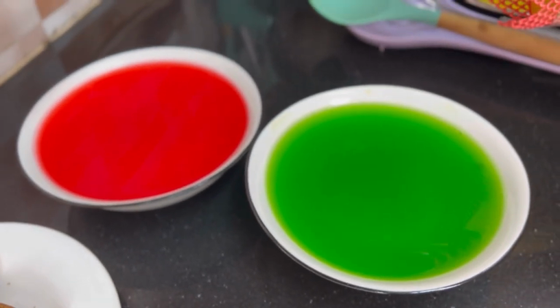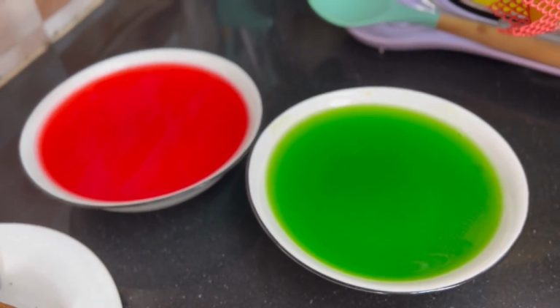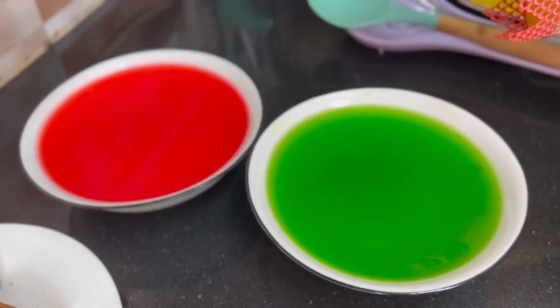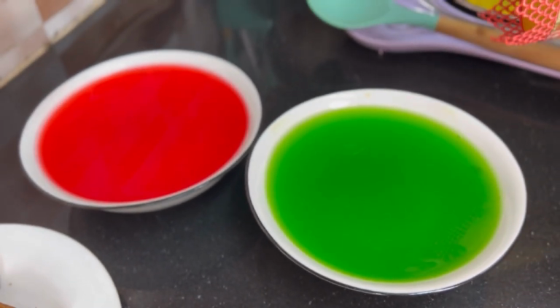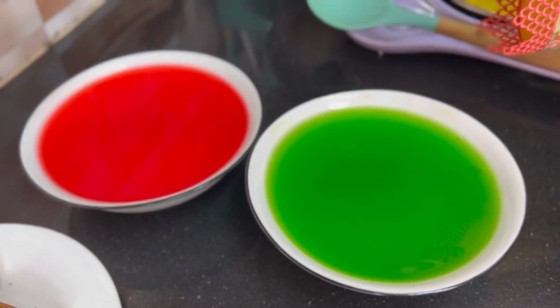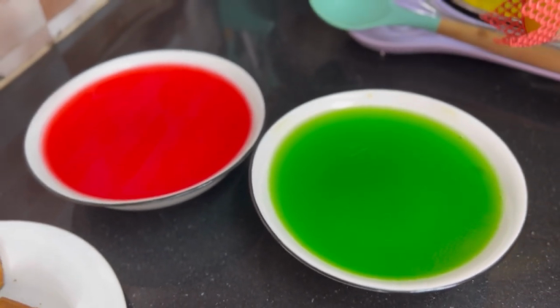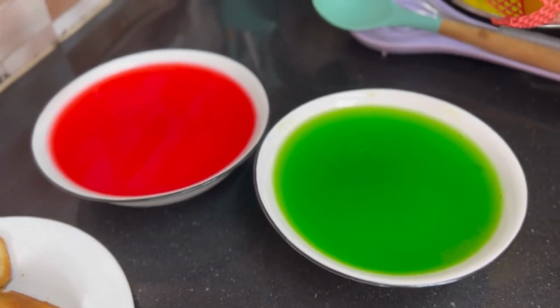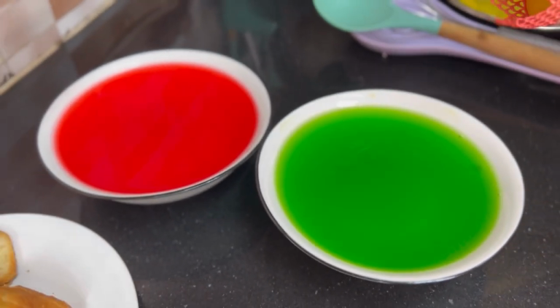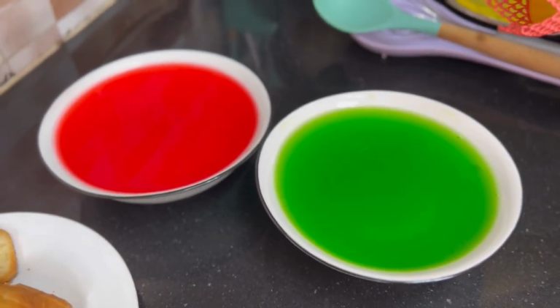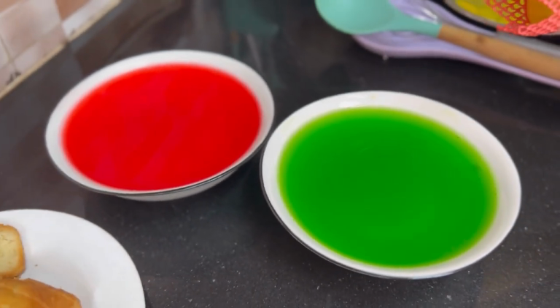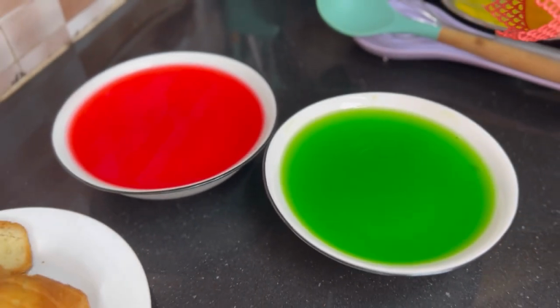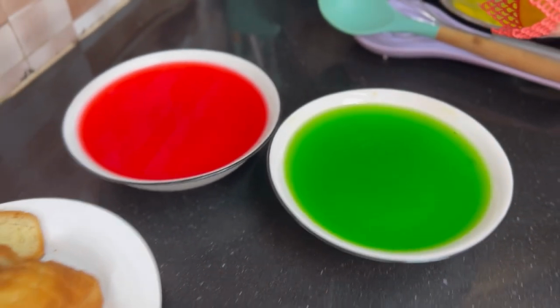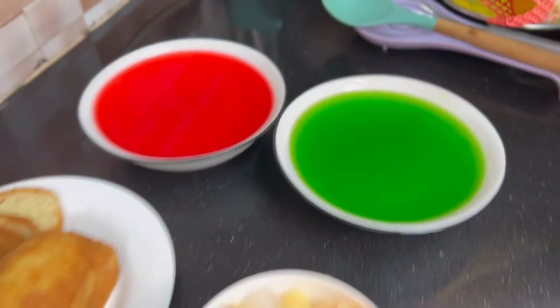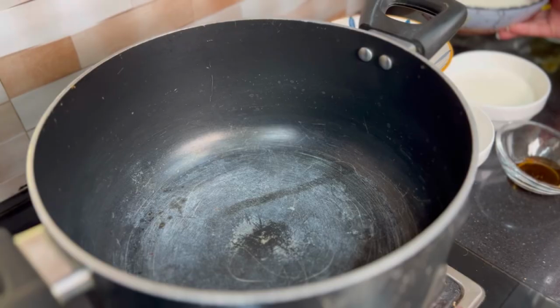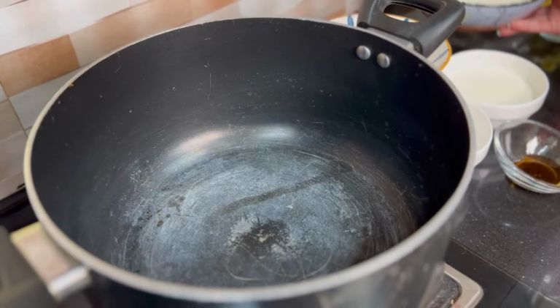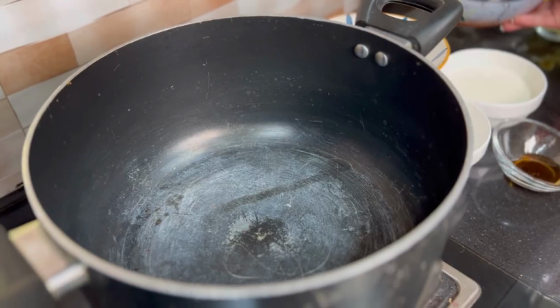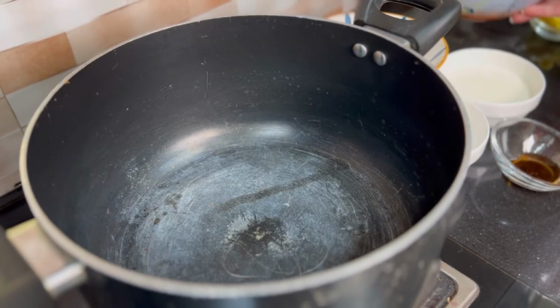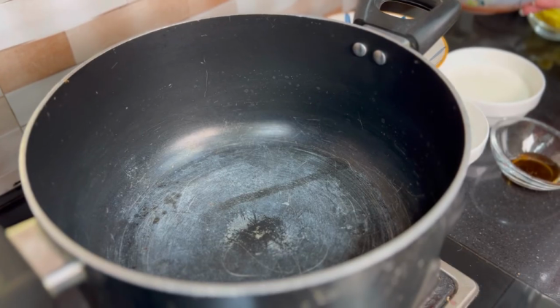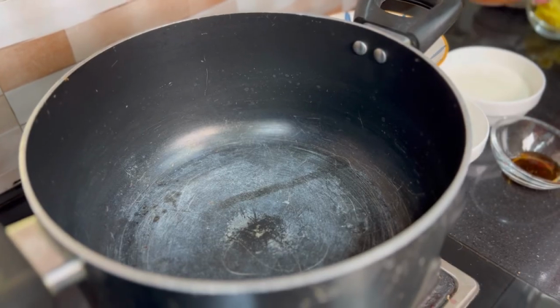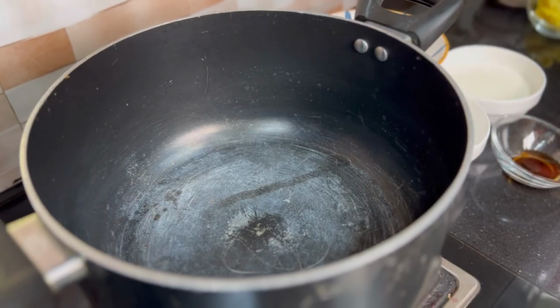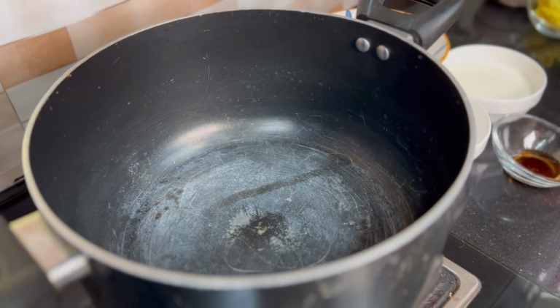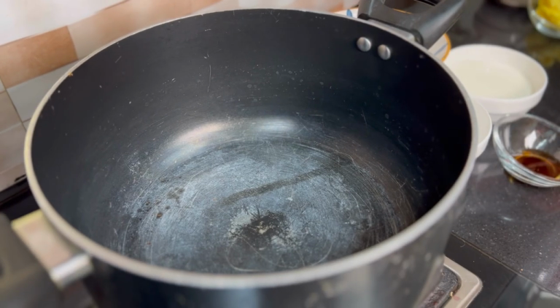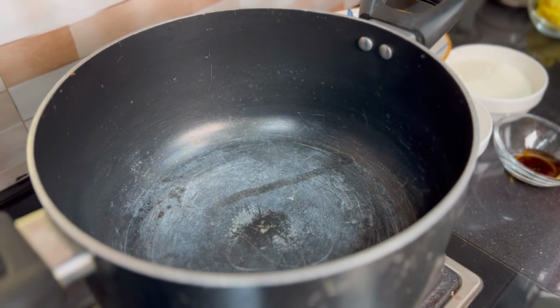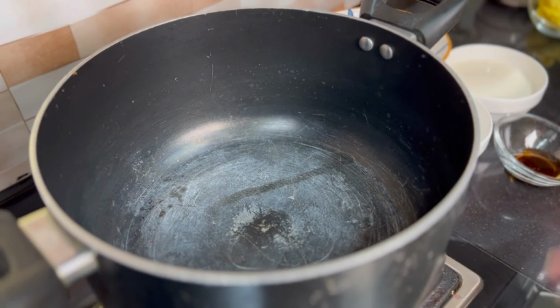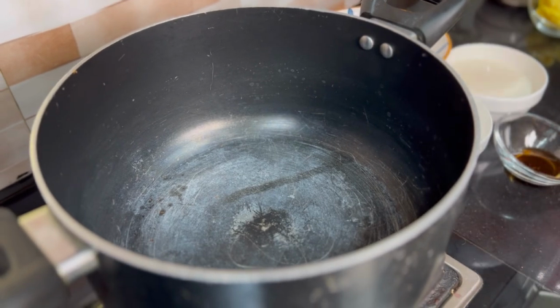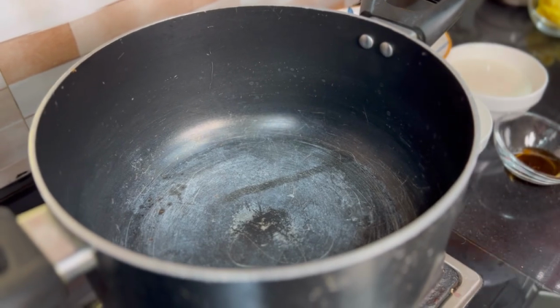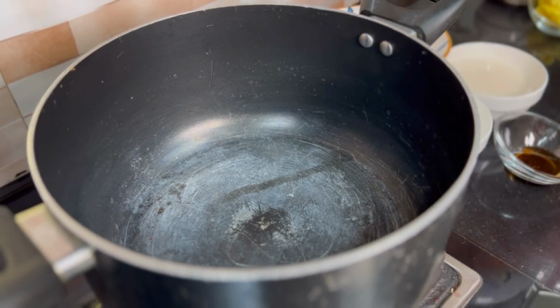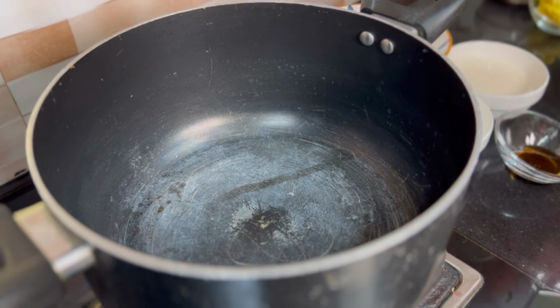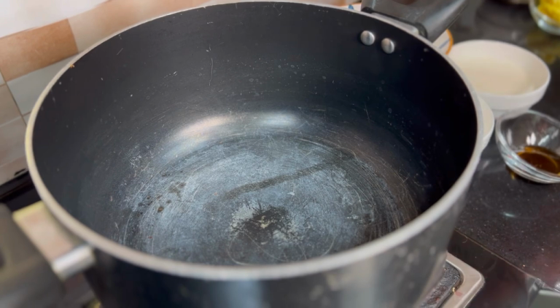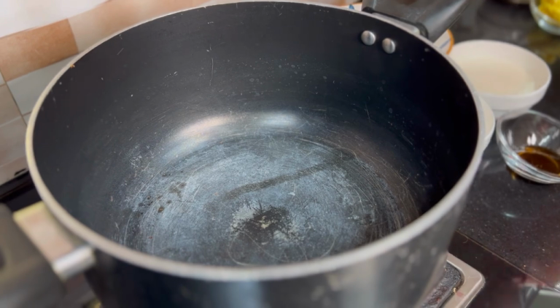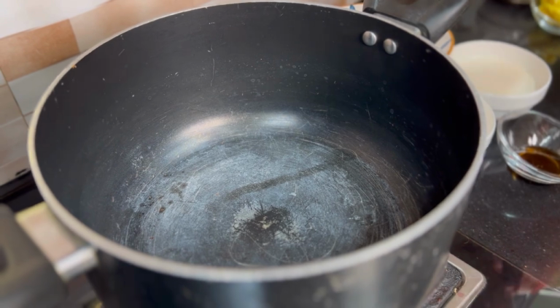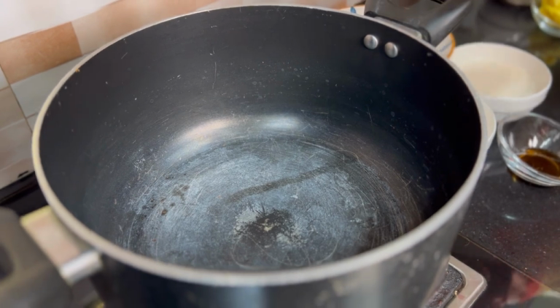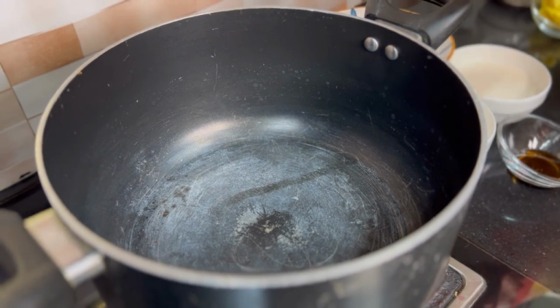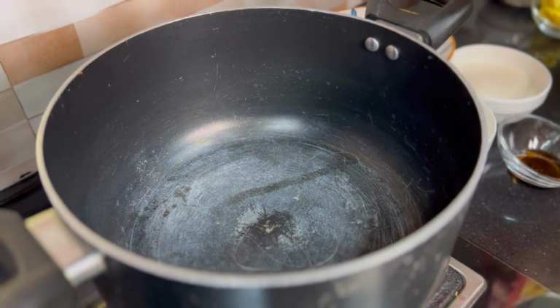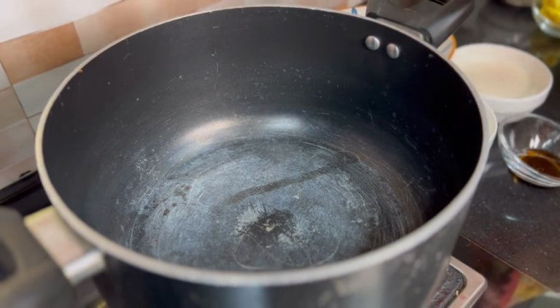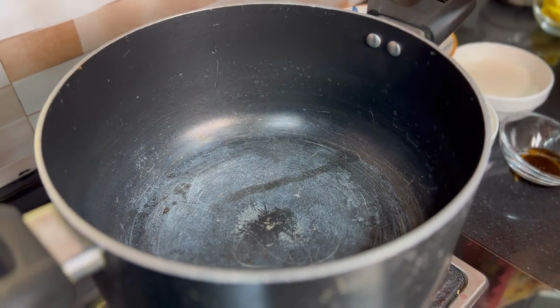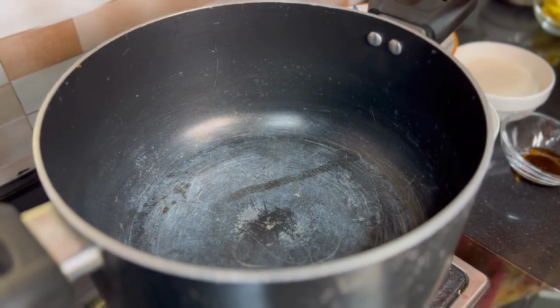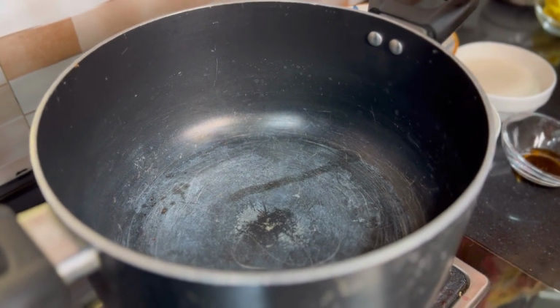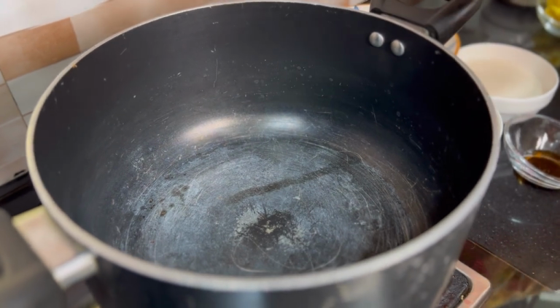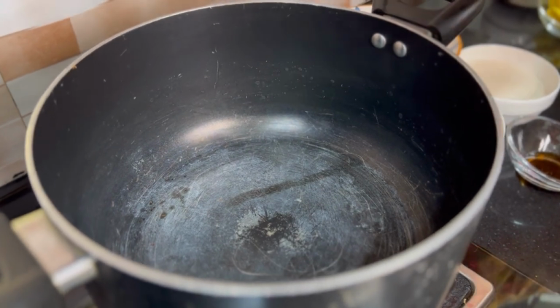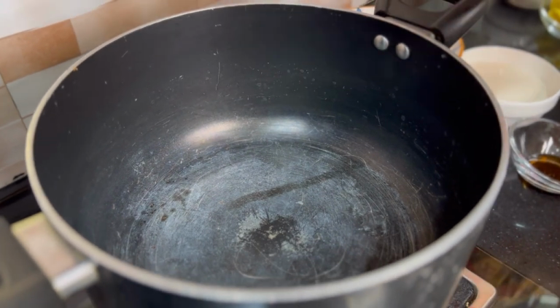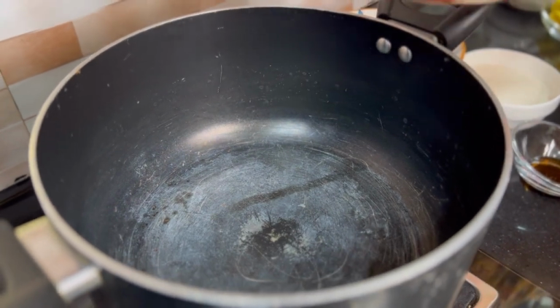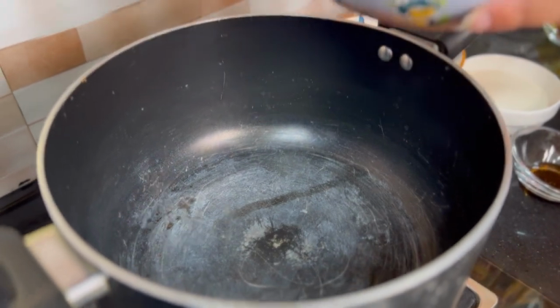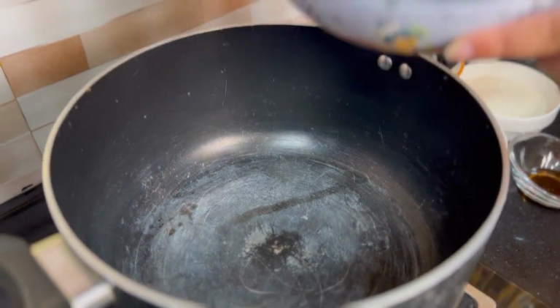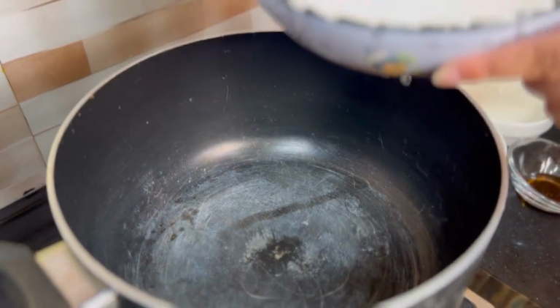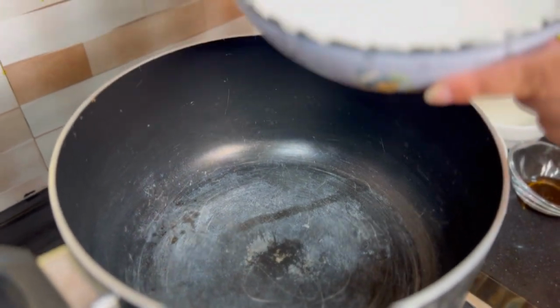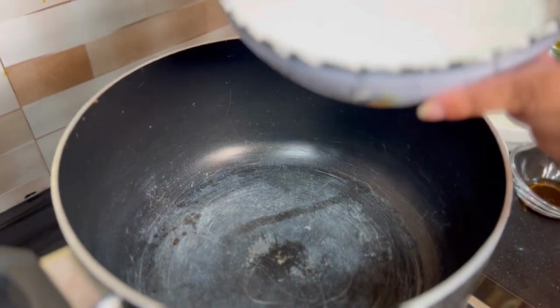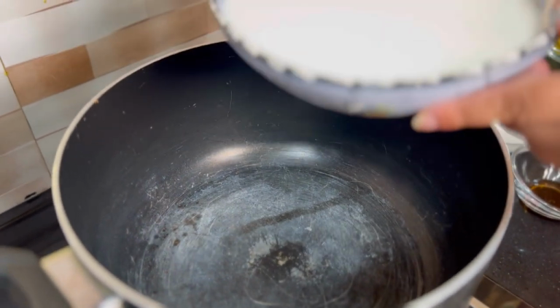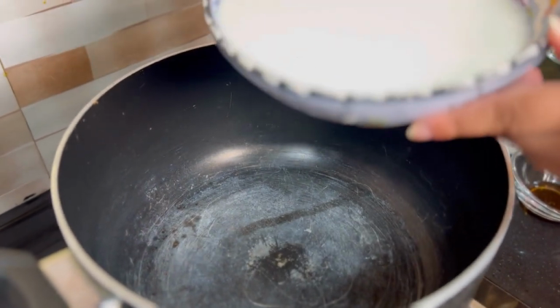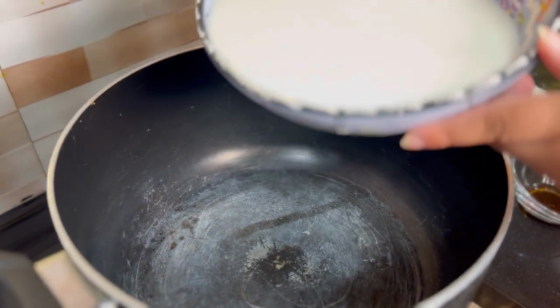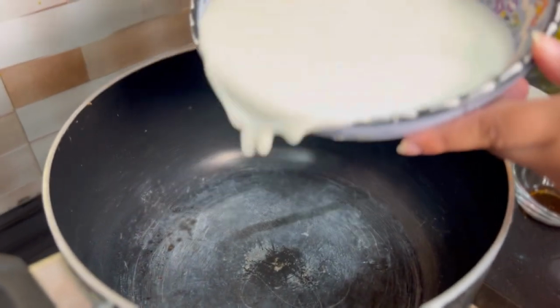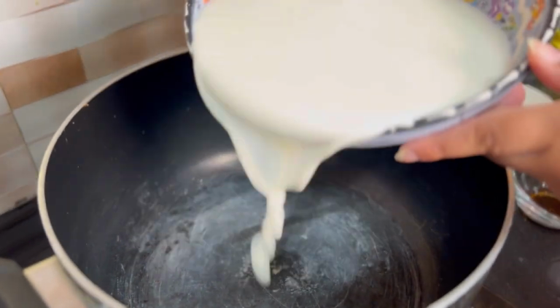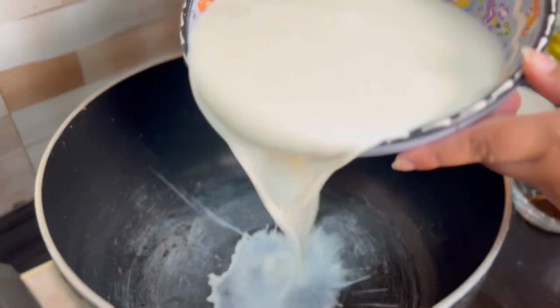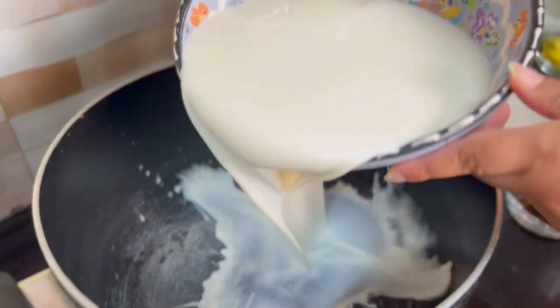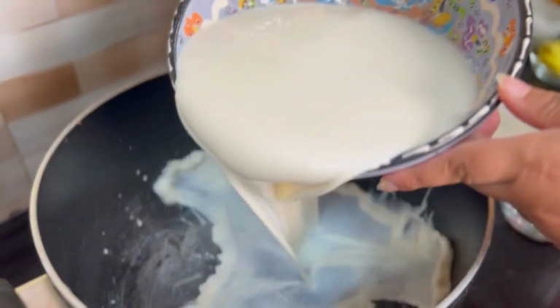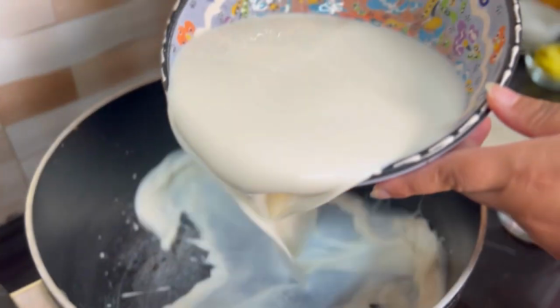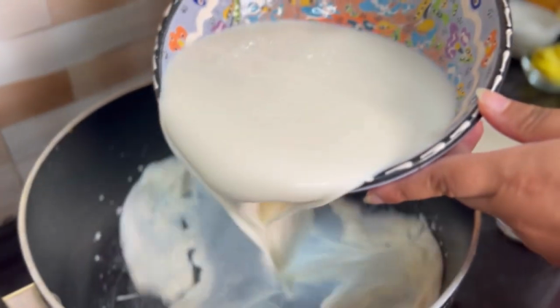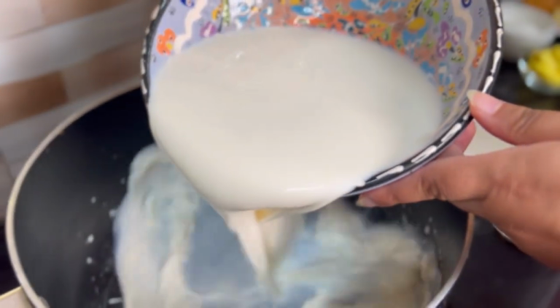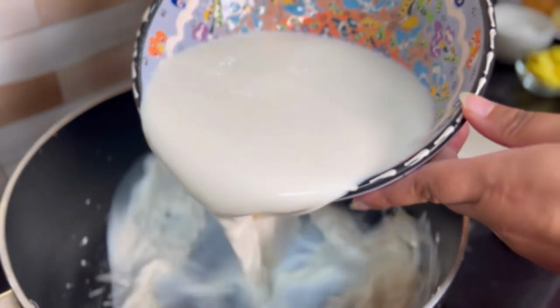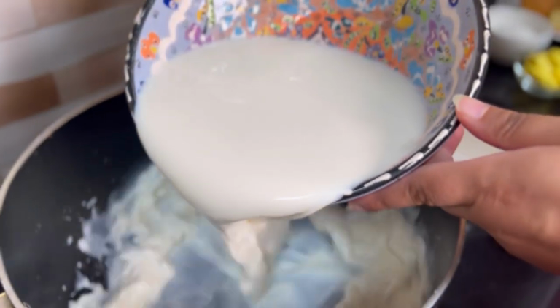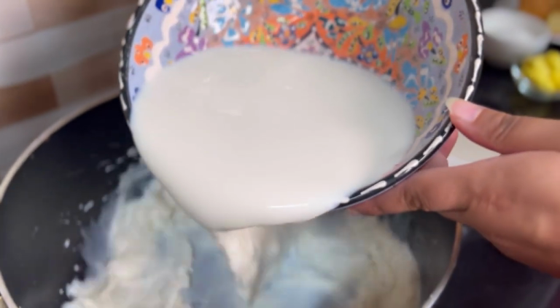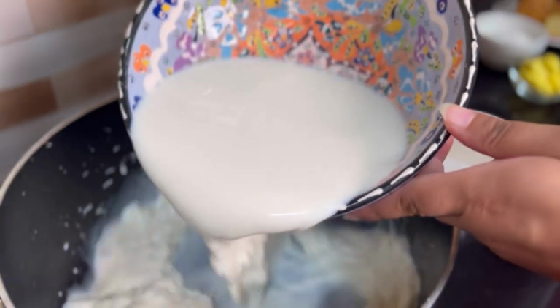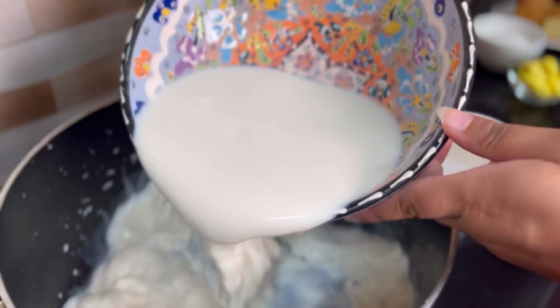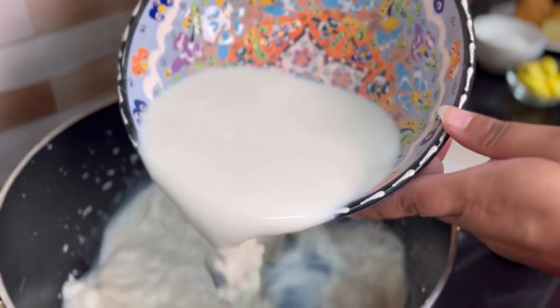So let's start. I have taken a pot and I will turn on the flame. Now I will add 4 cups of milk.